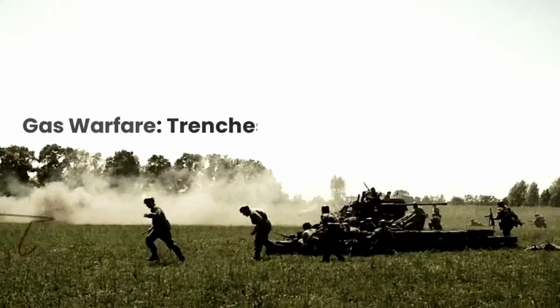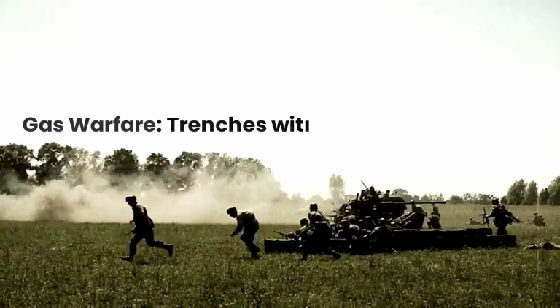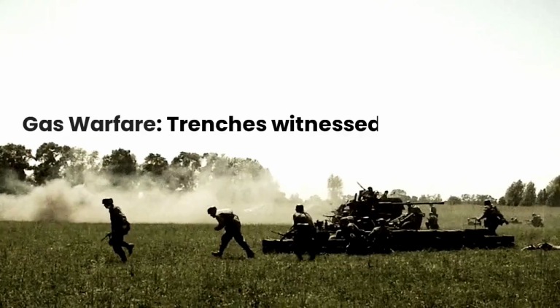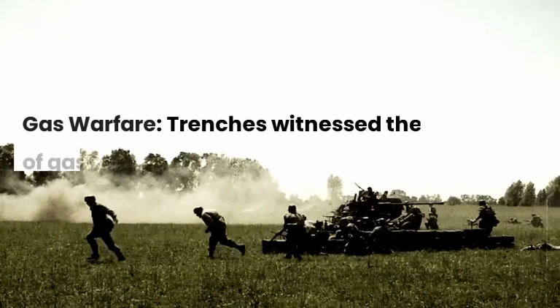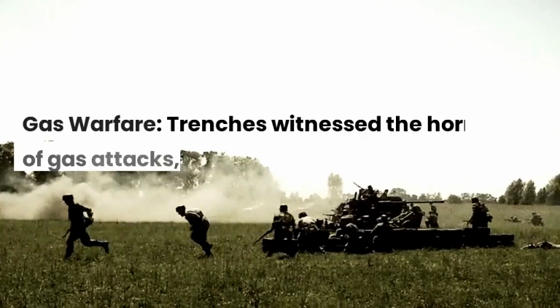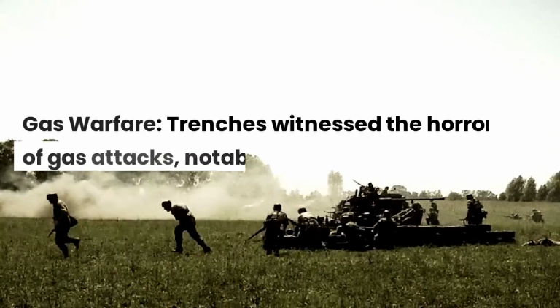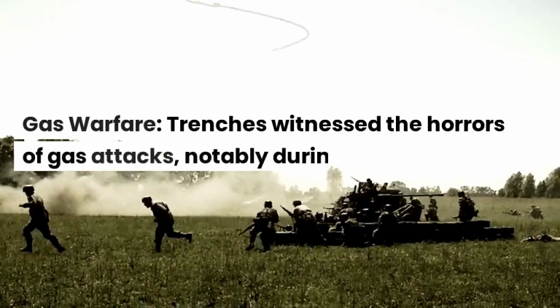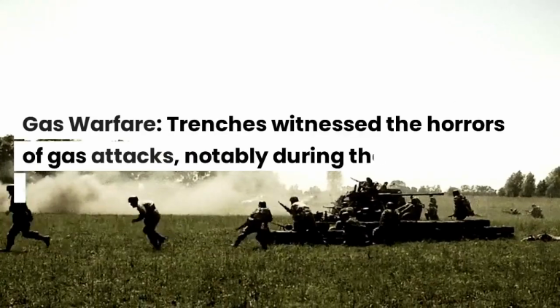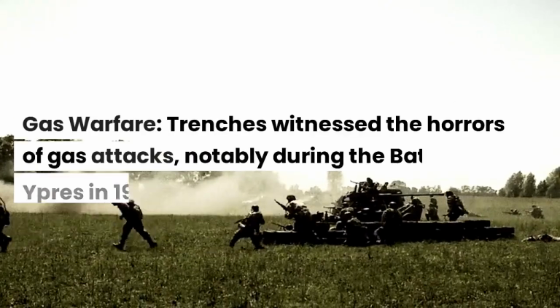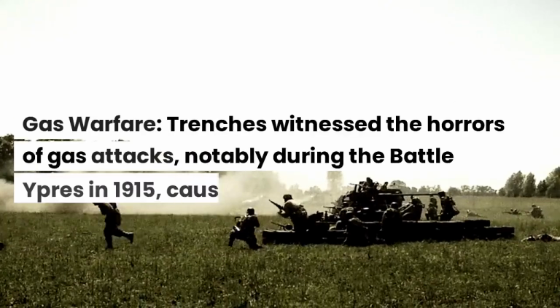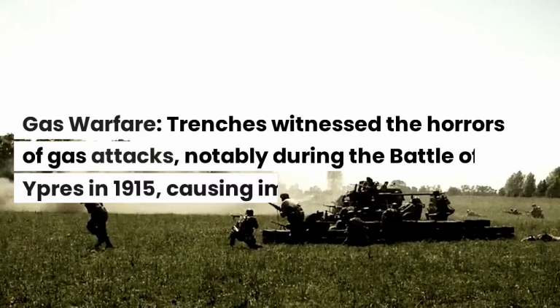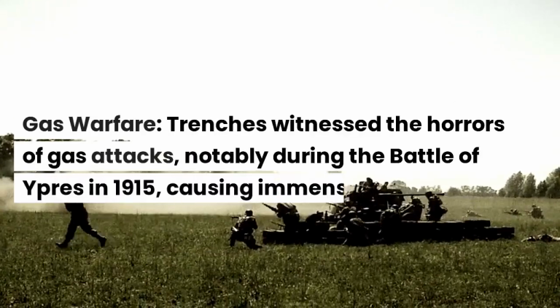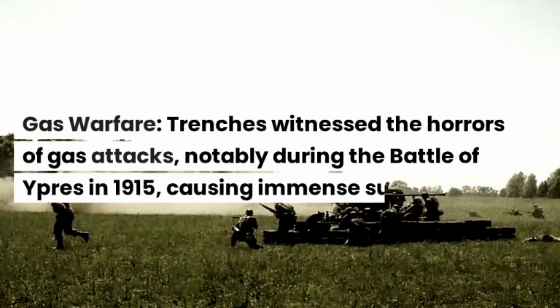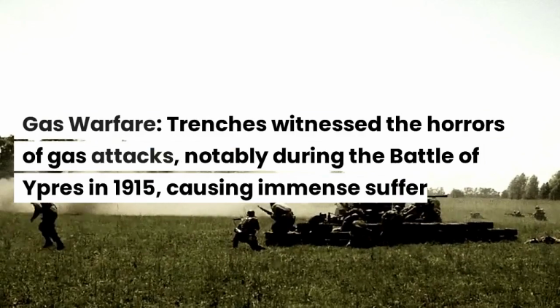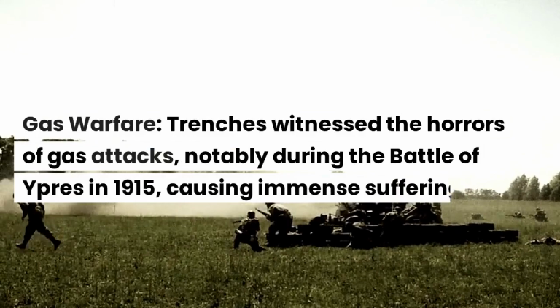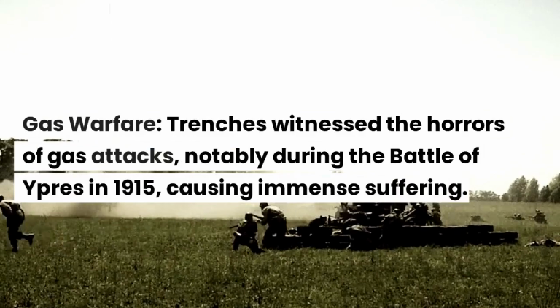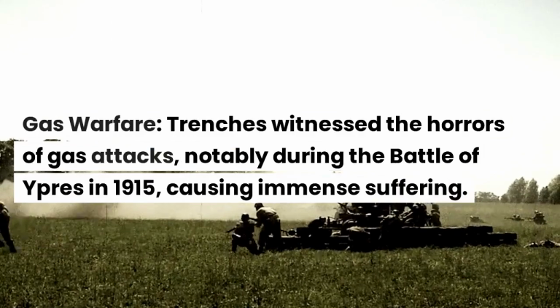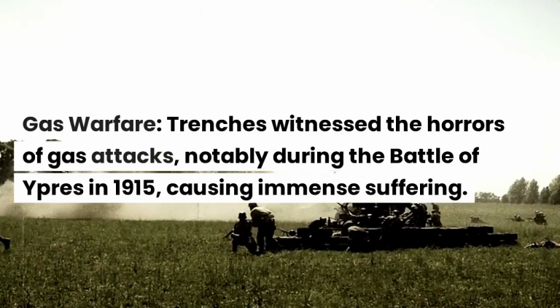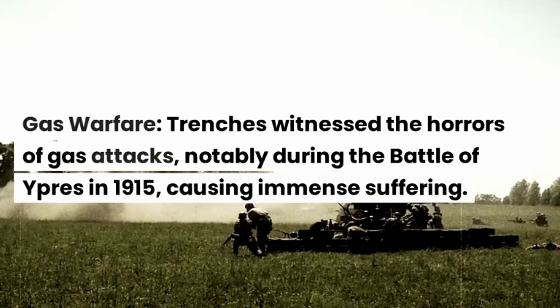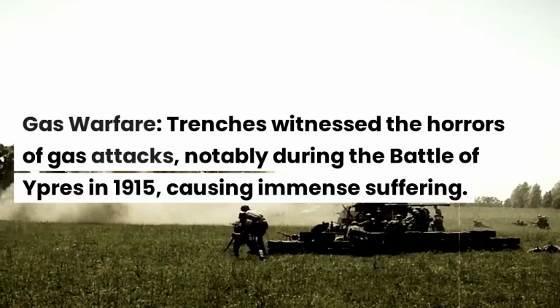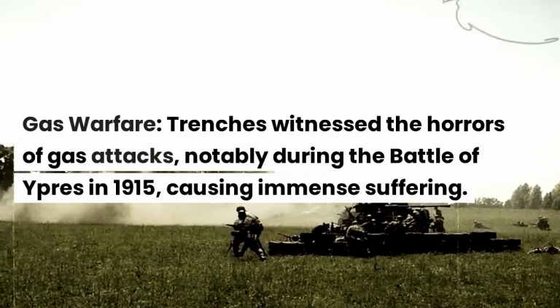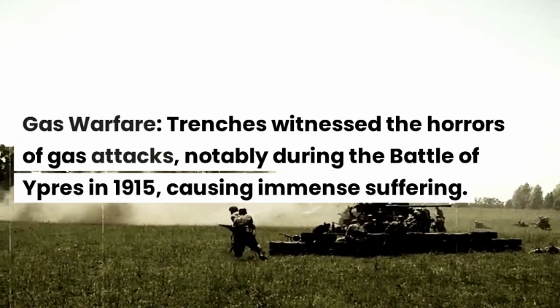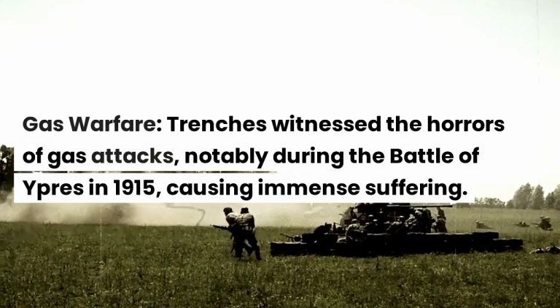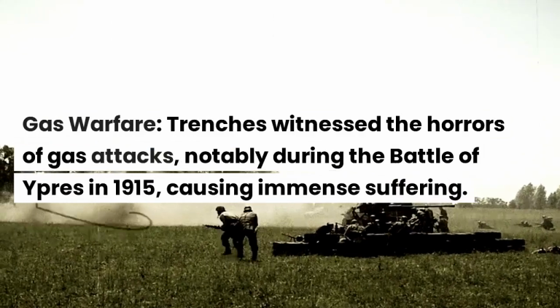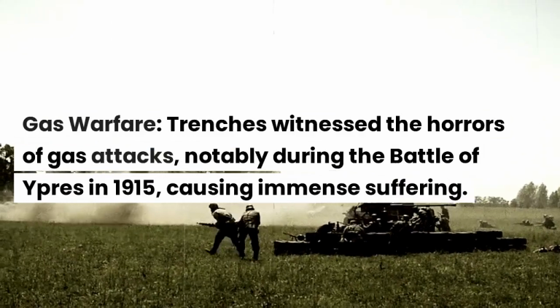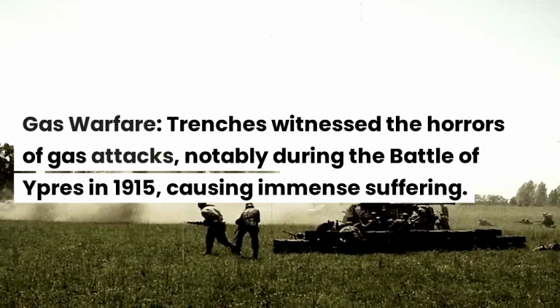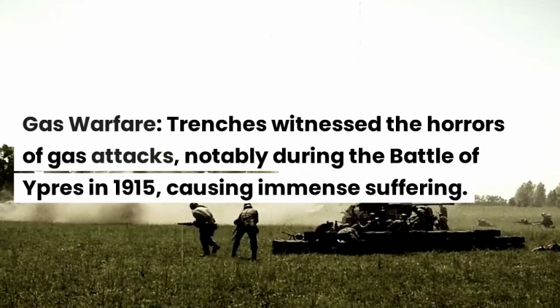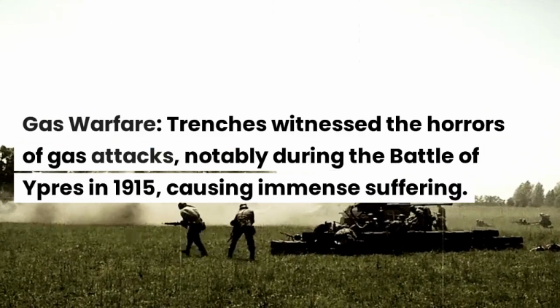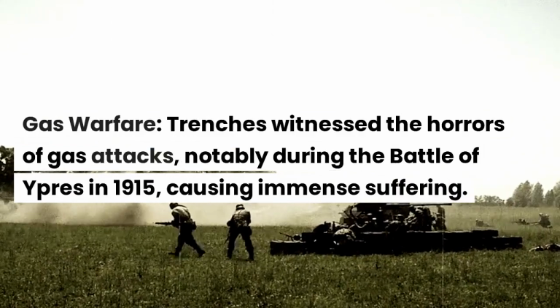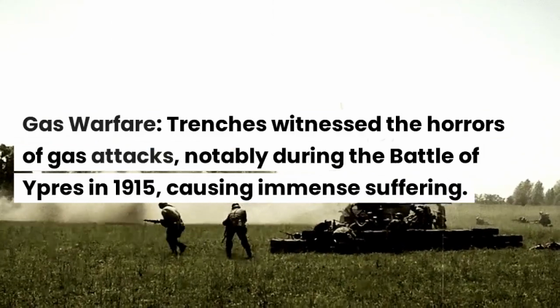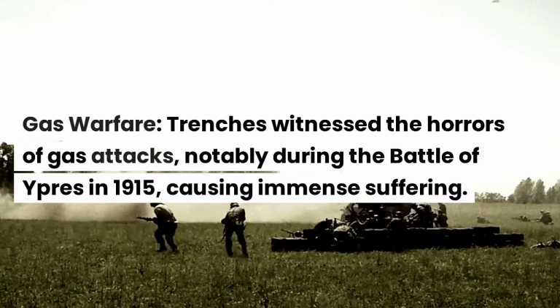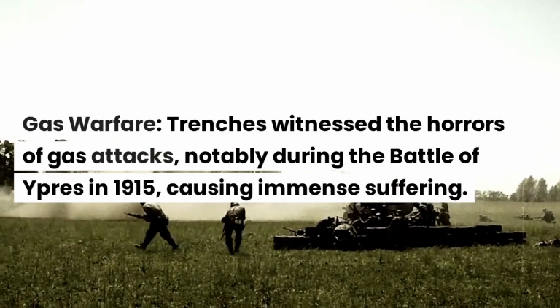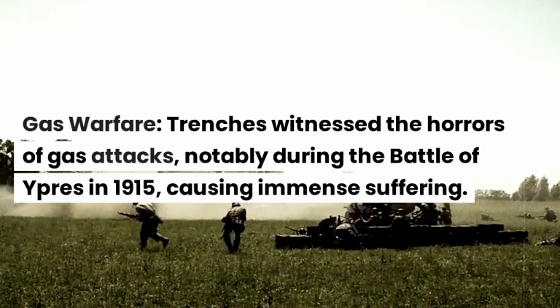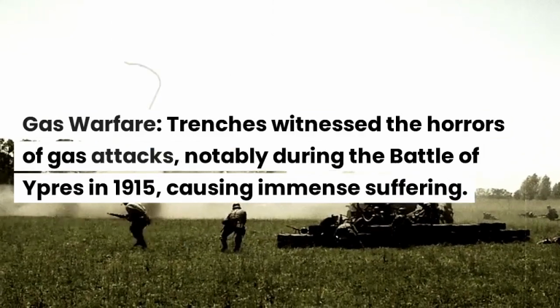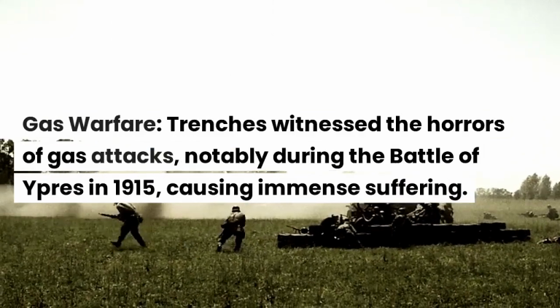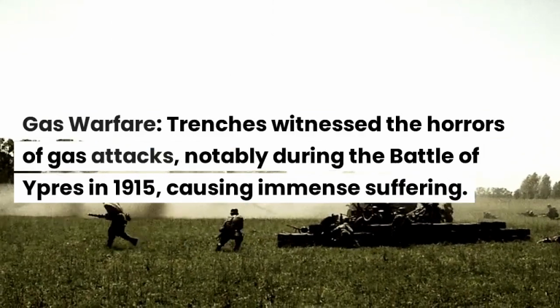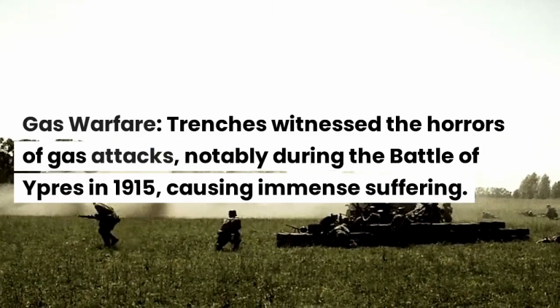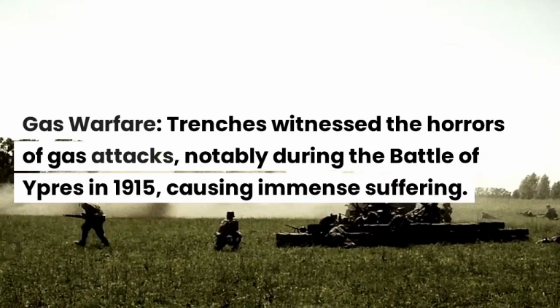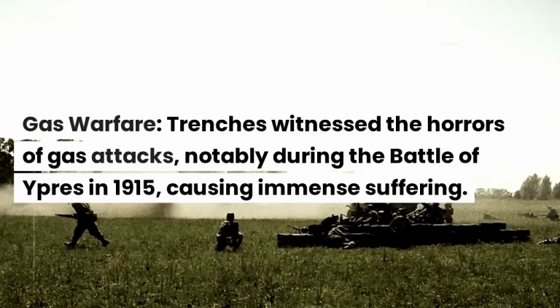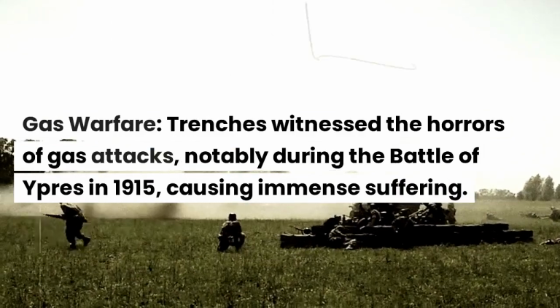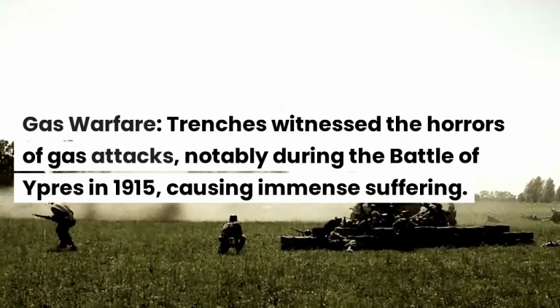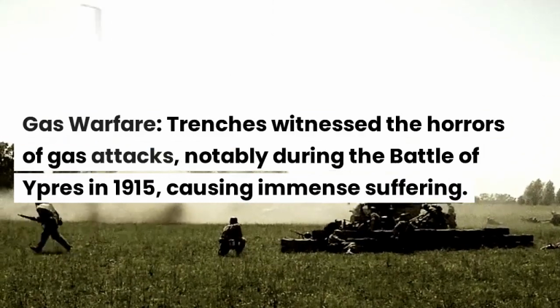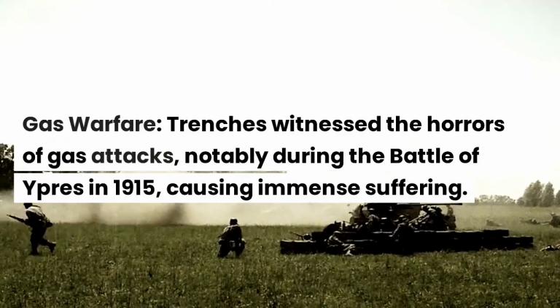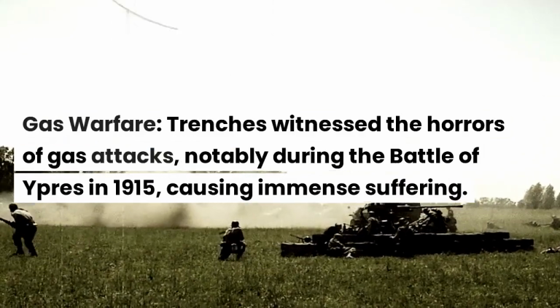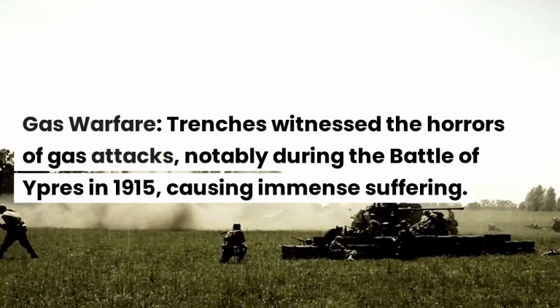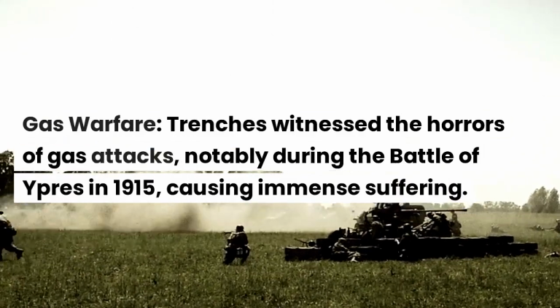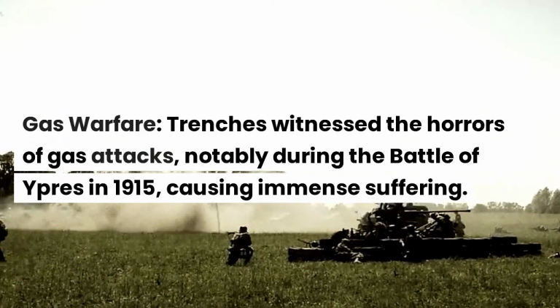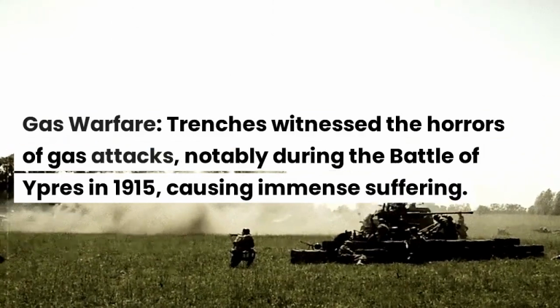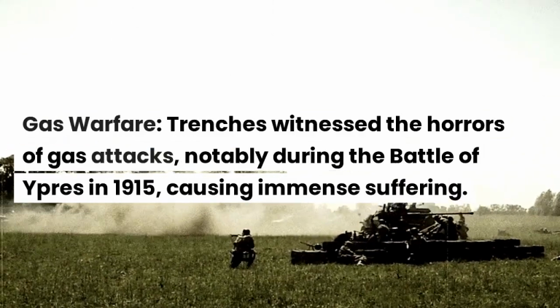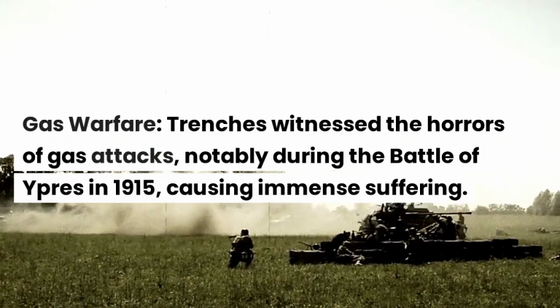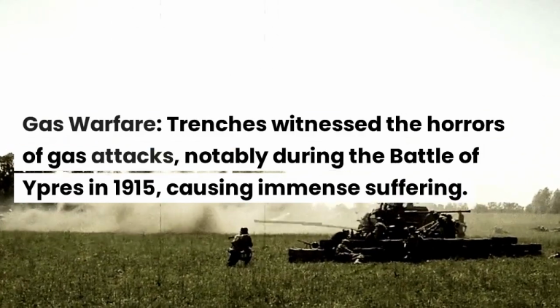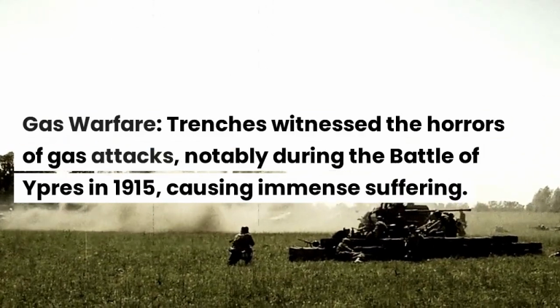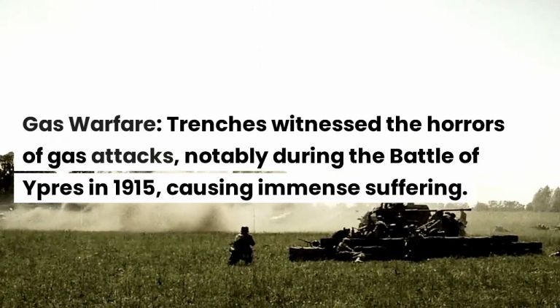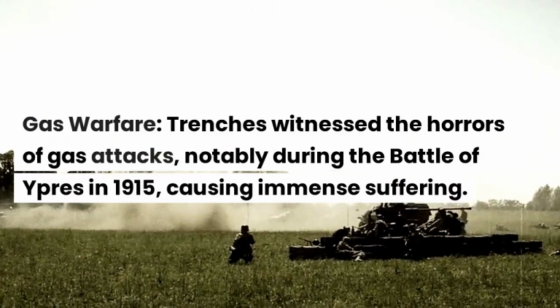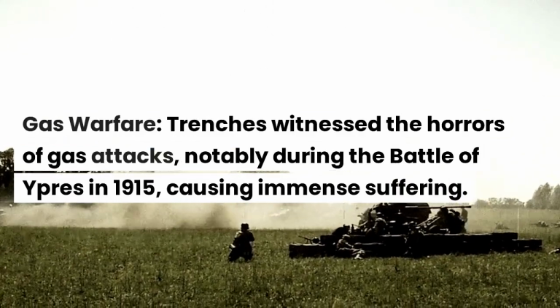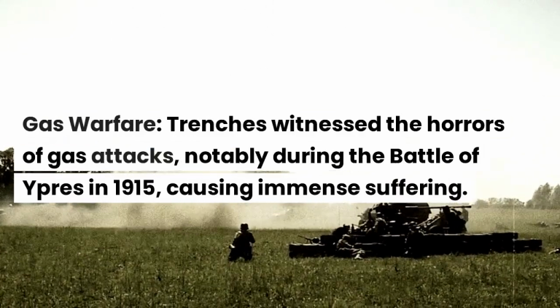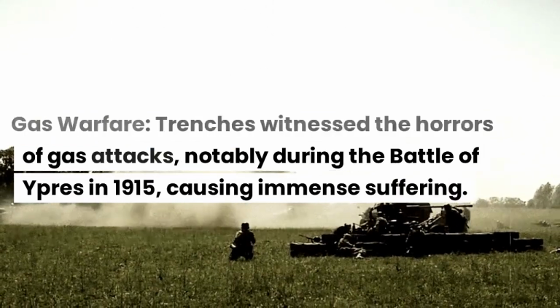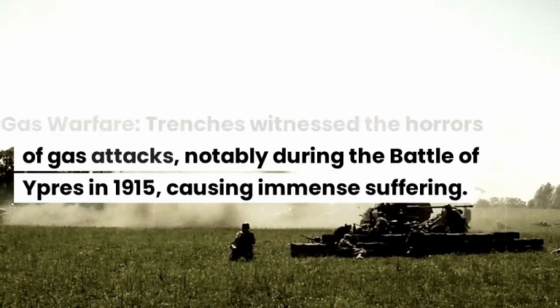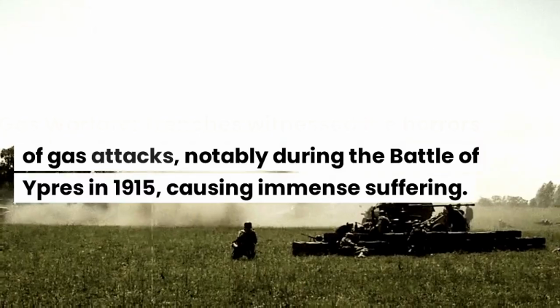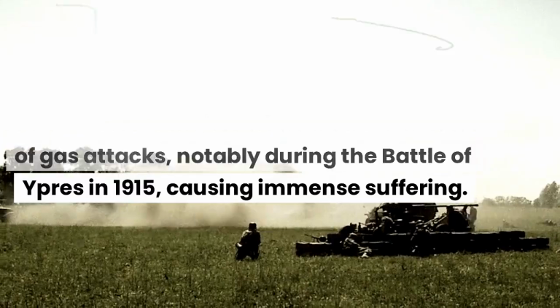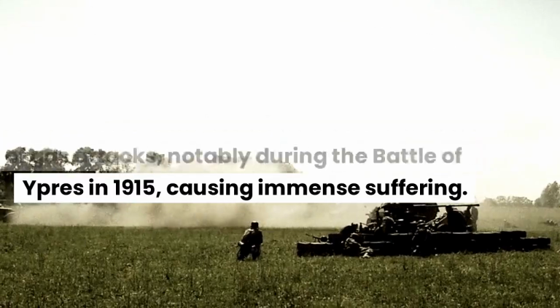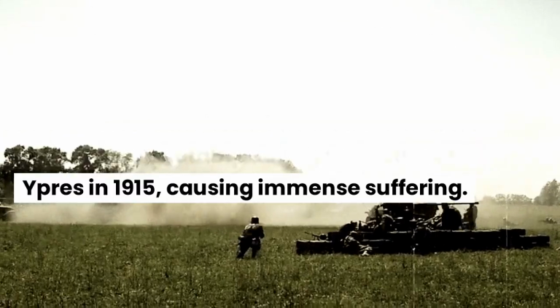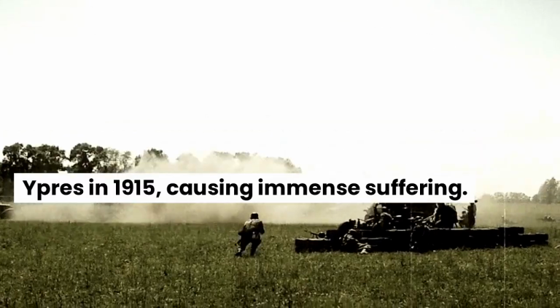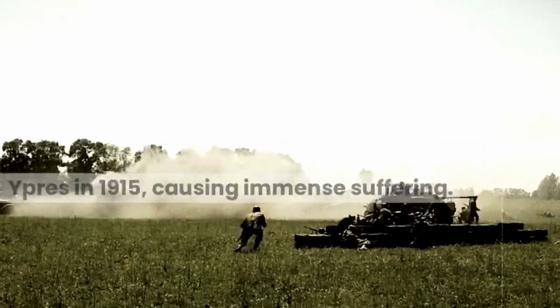Gas warfare. Trenches witnessed the horrors of gas attacks, notably during the Battle of Ypres in 1915, causing immense suffering.